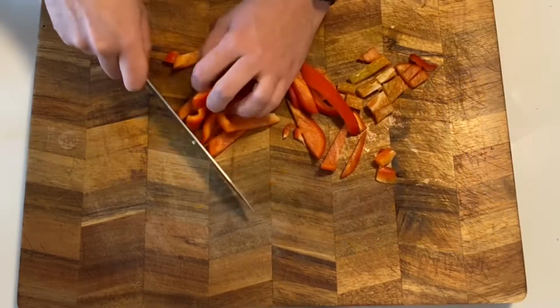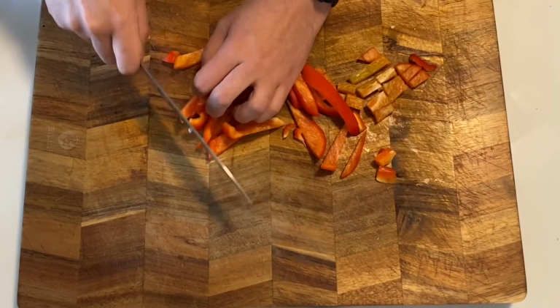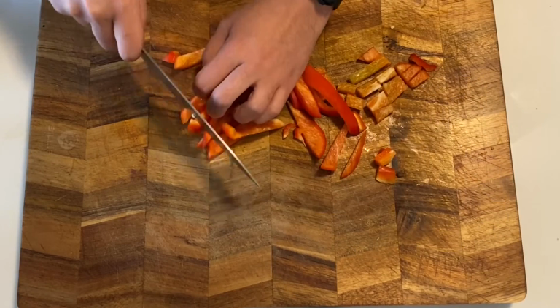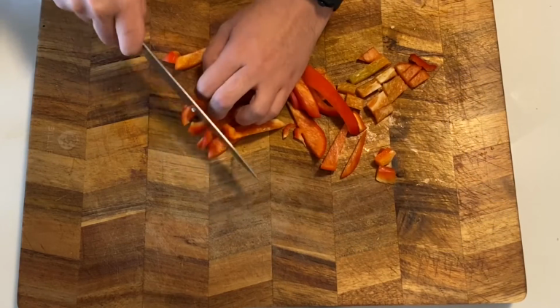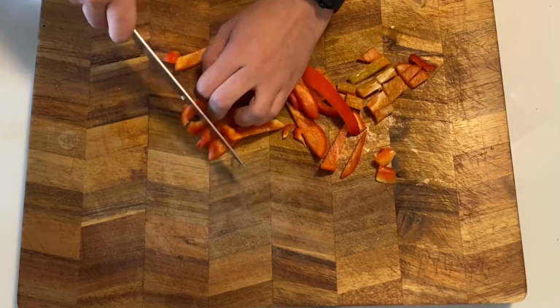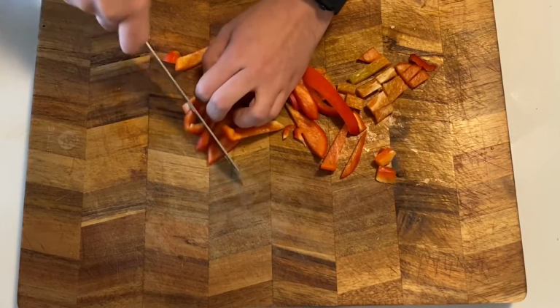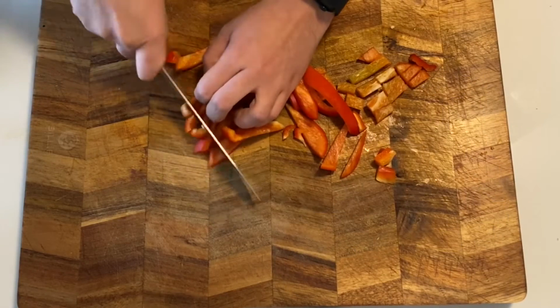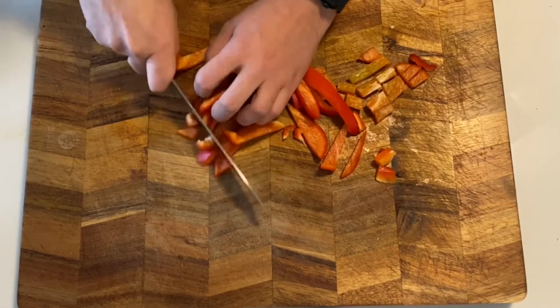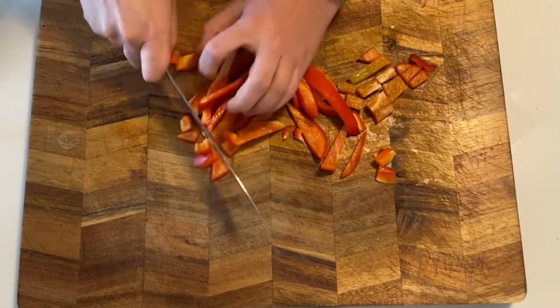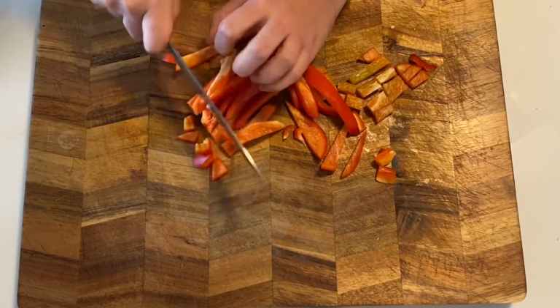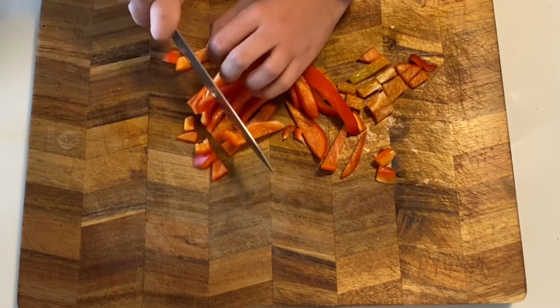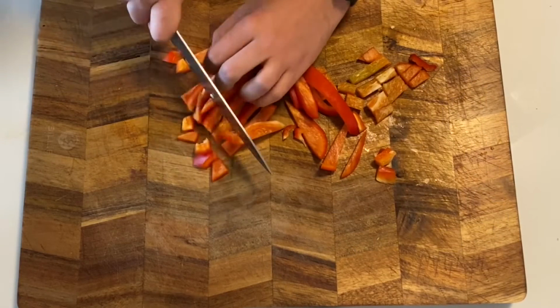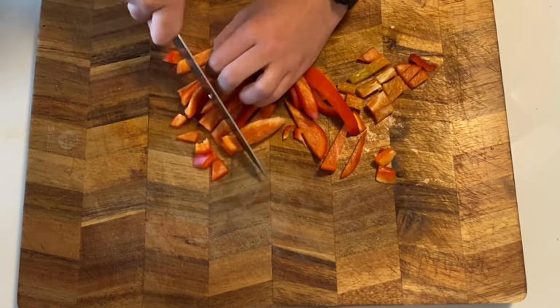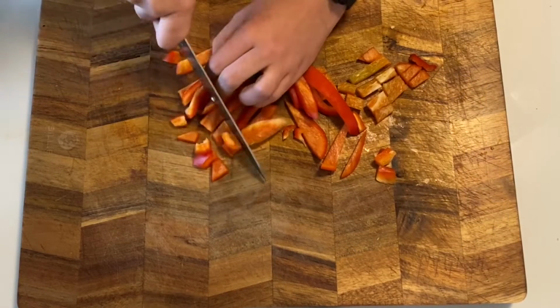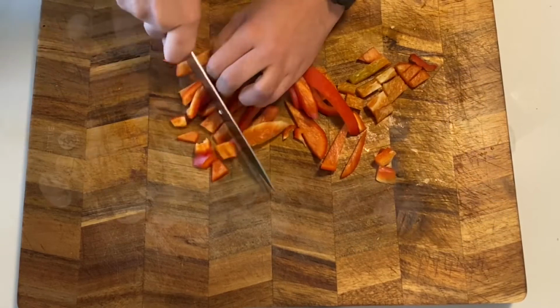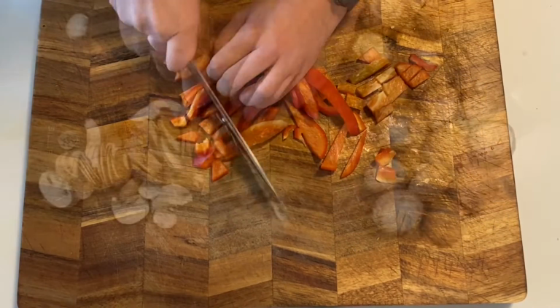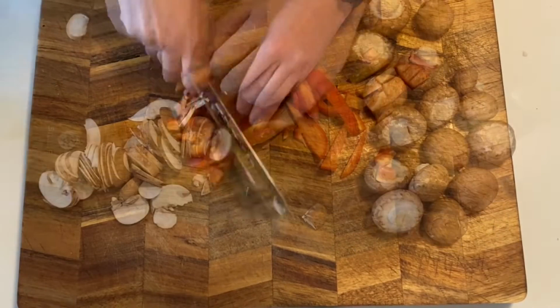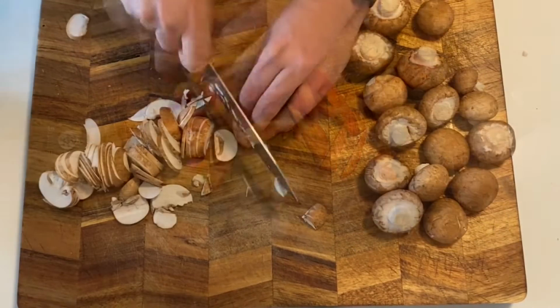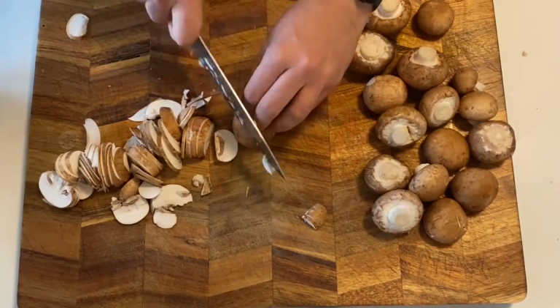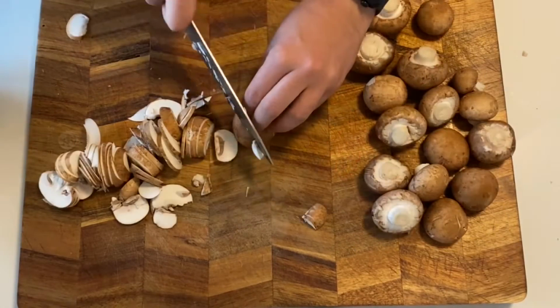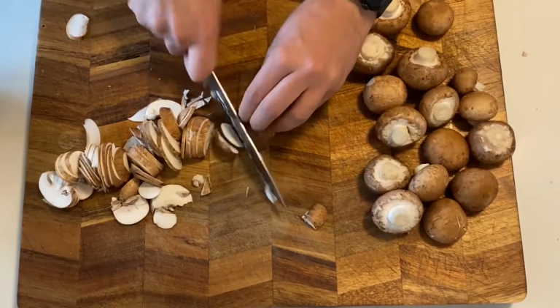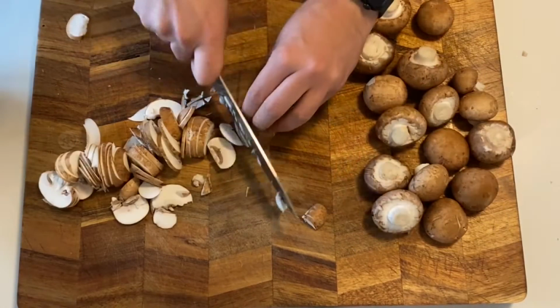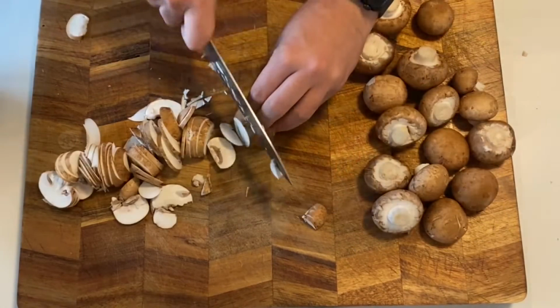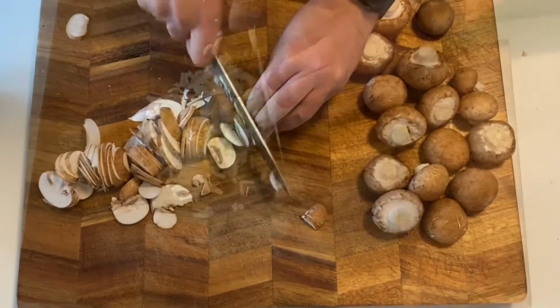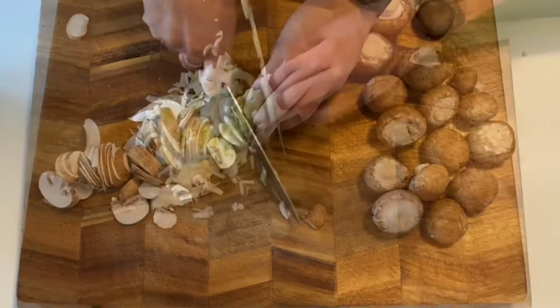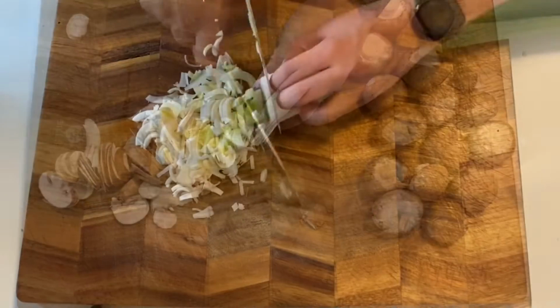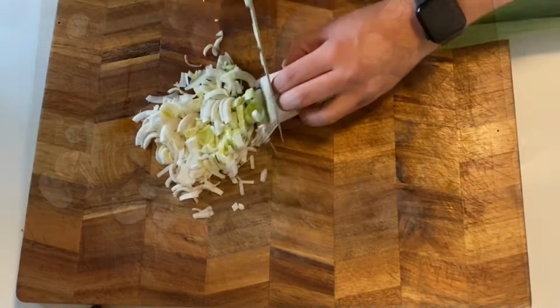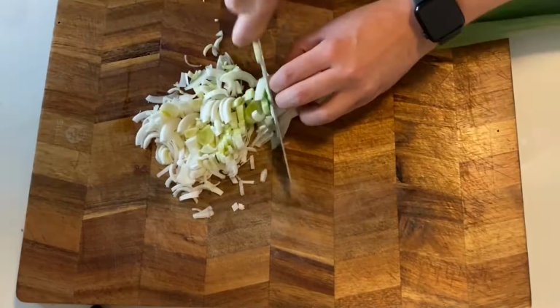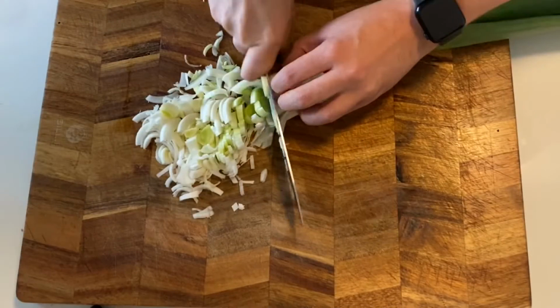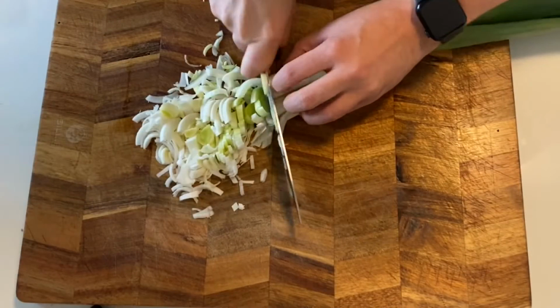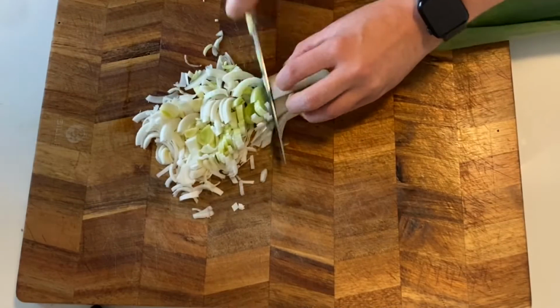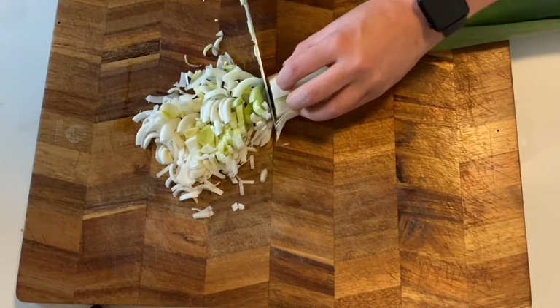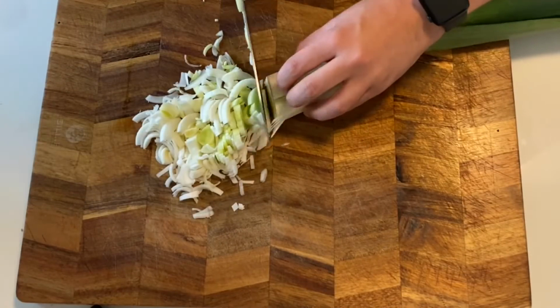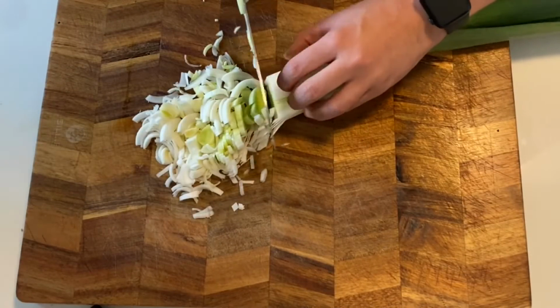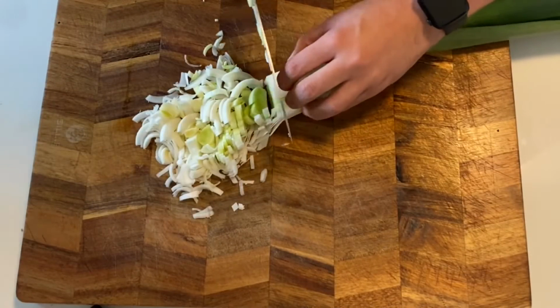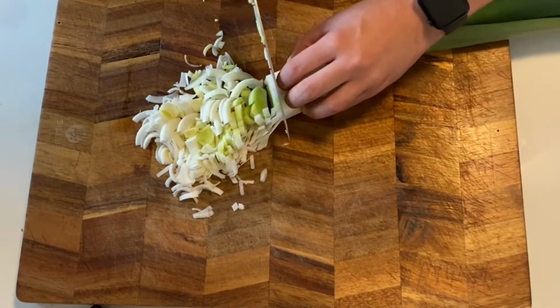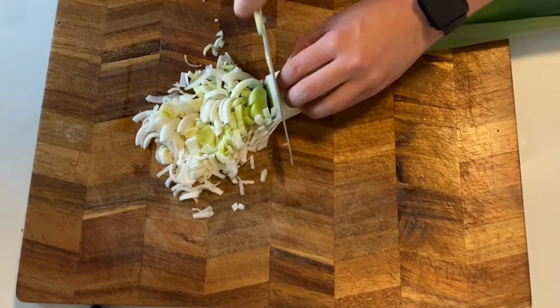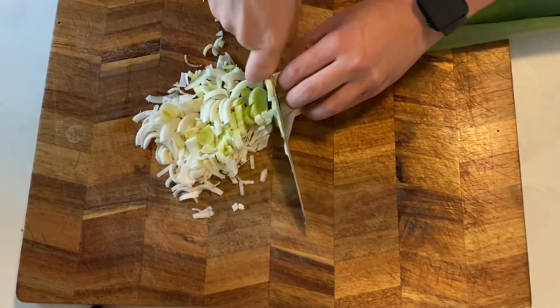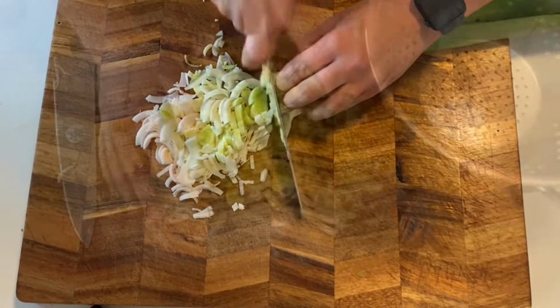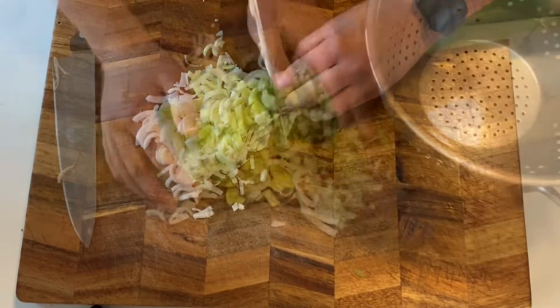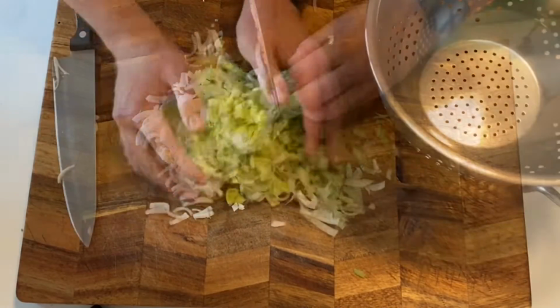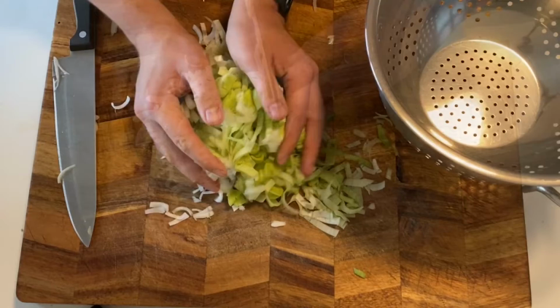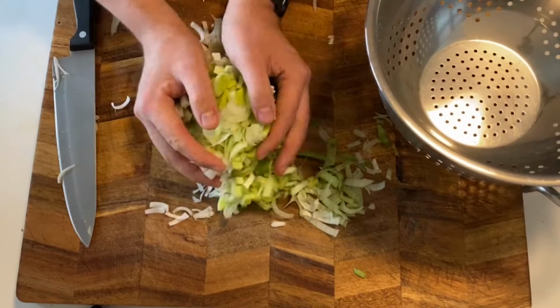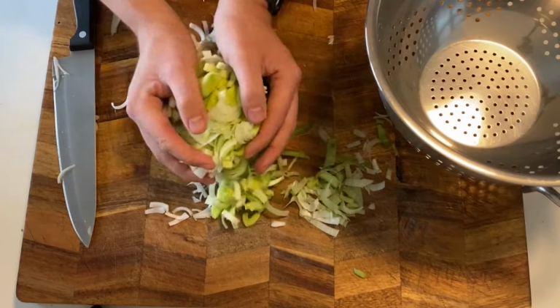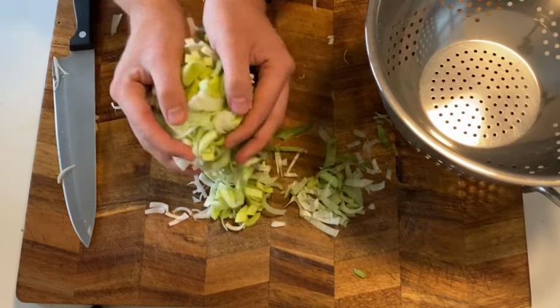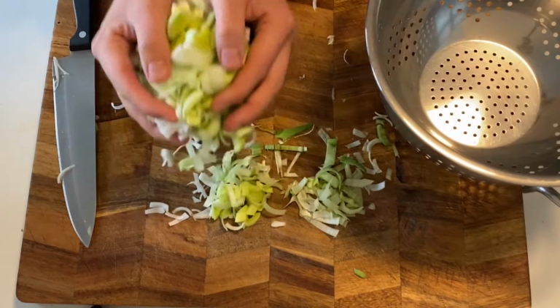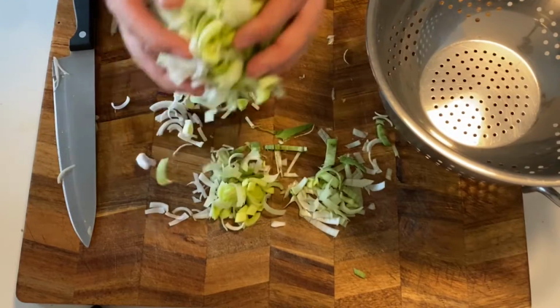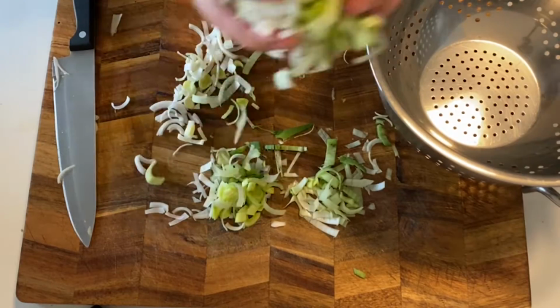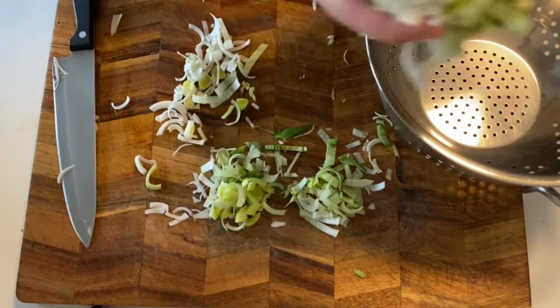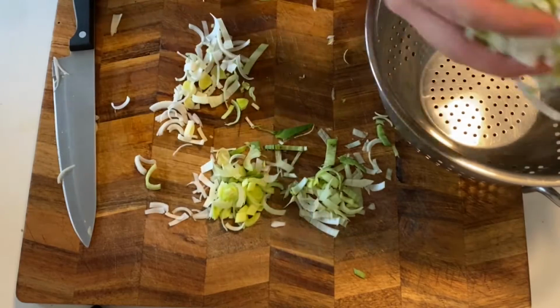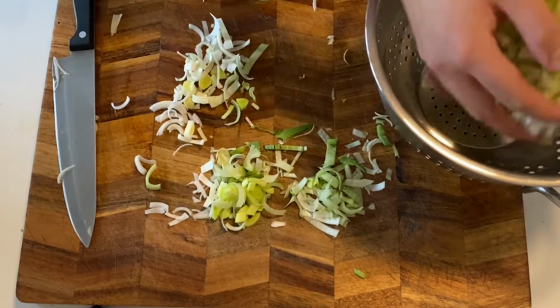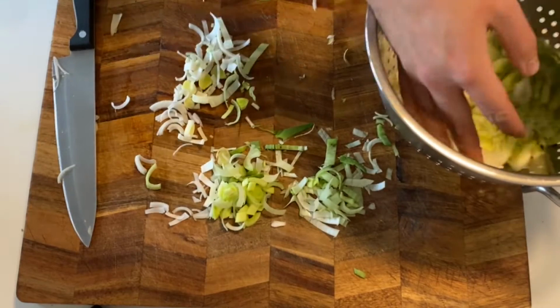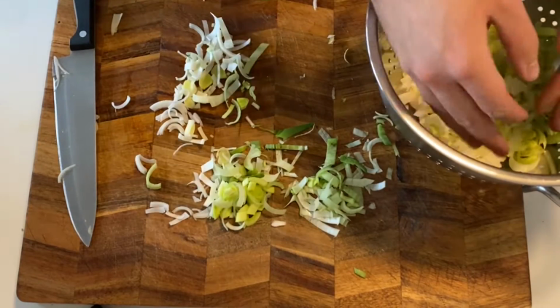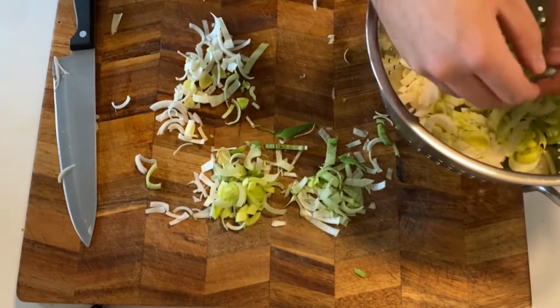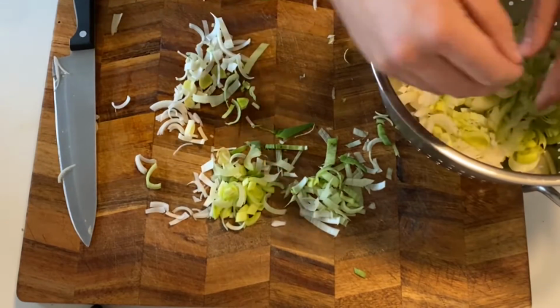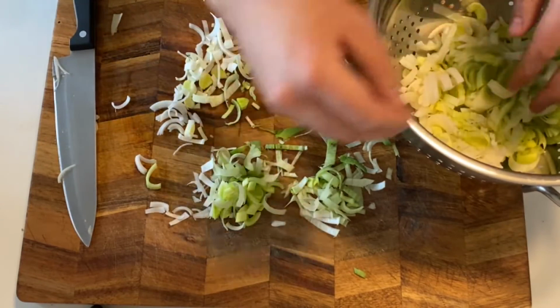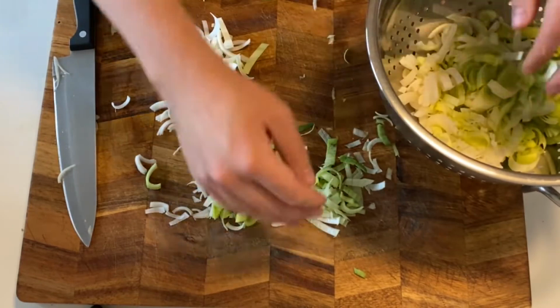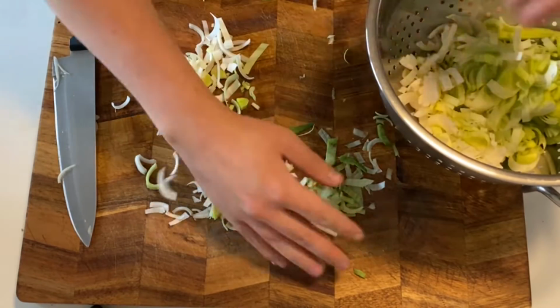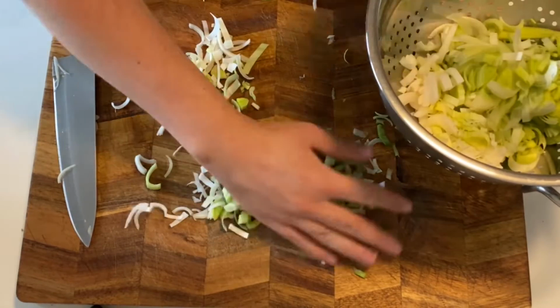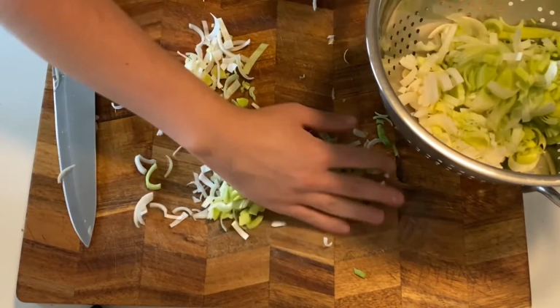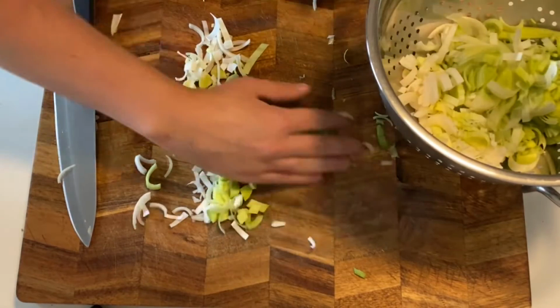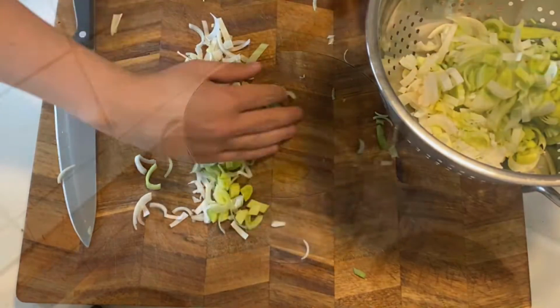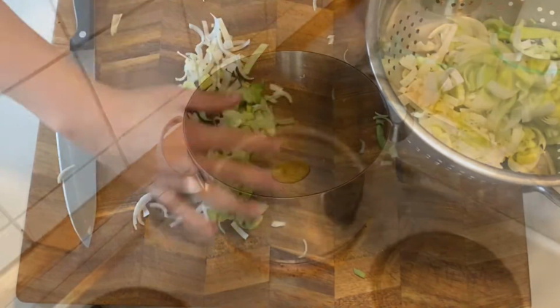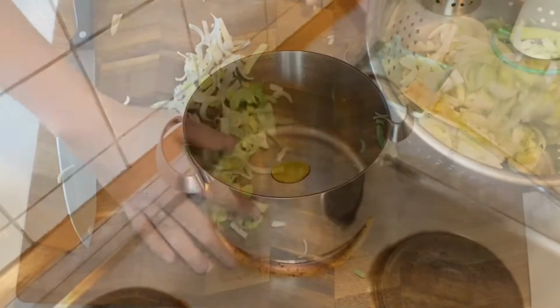The bell pepper can be cubed as well. Slice the mushrooms and chop up your leek. Put the leek into a strainer and make sure to give it a good wash.